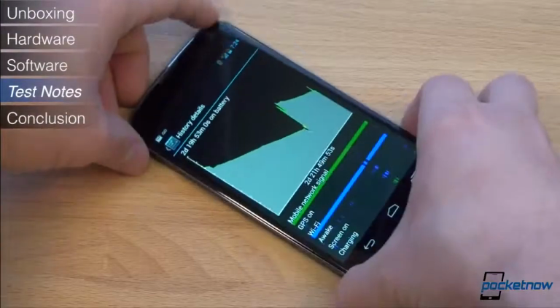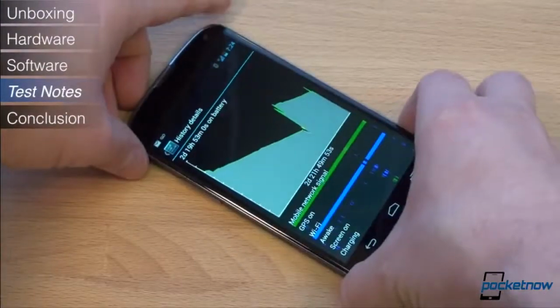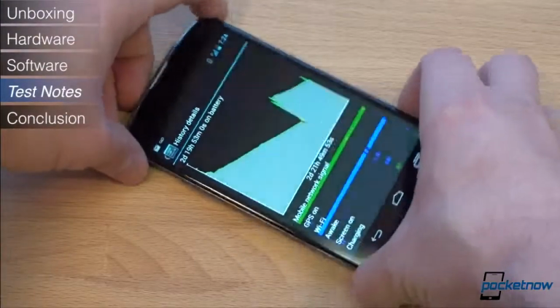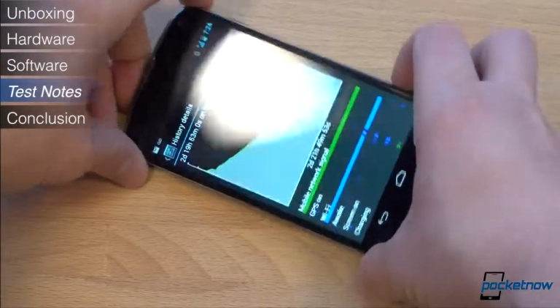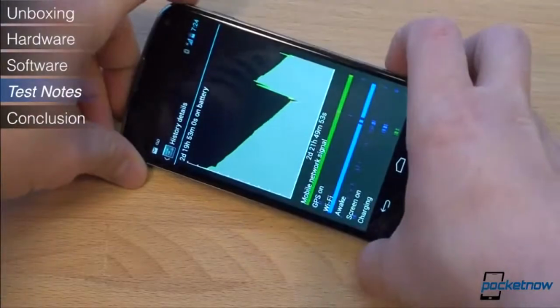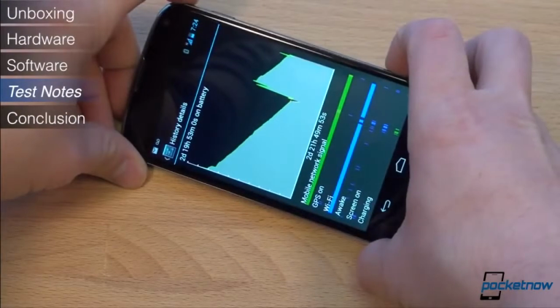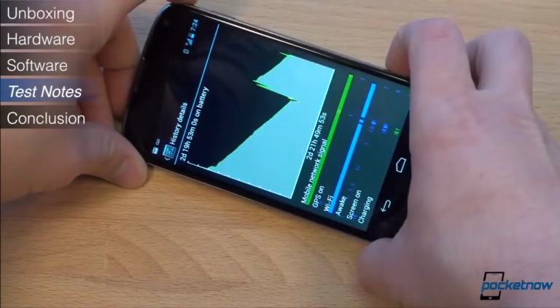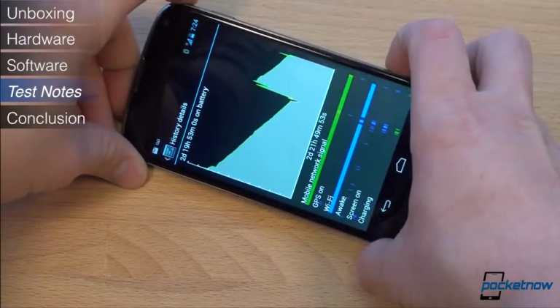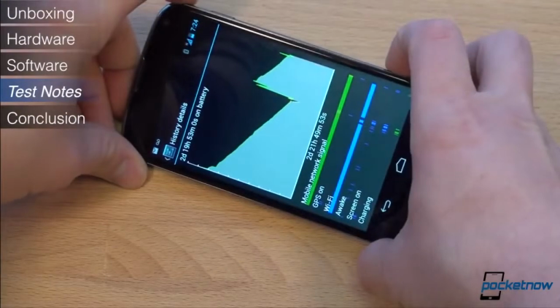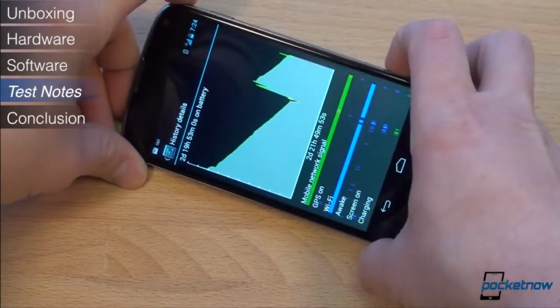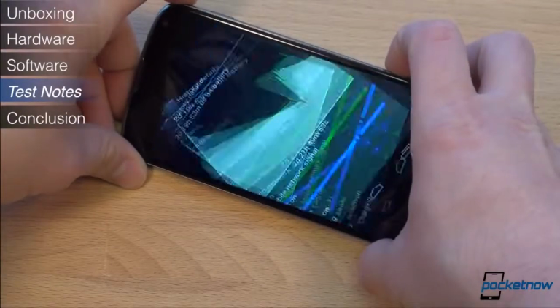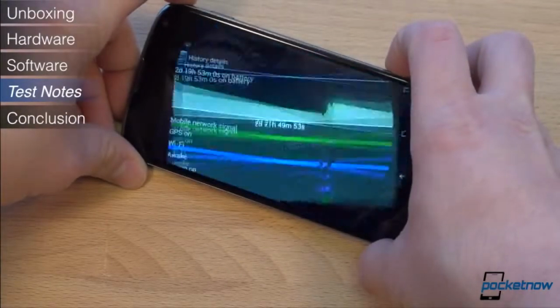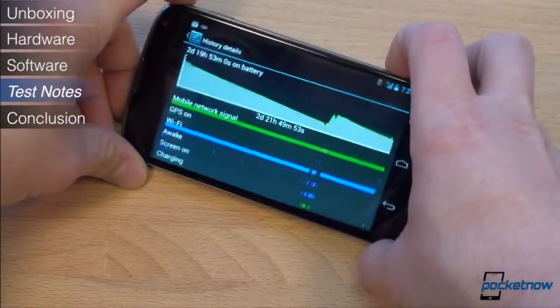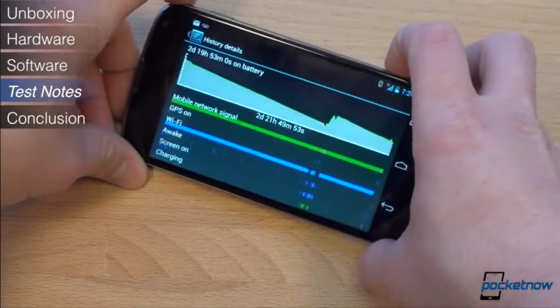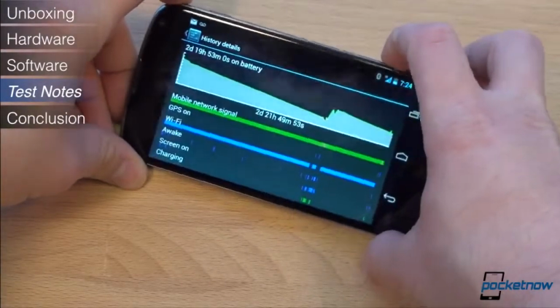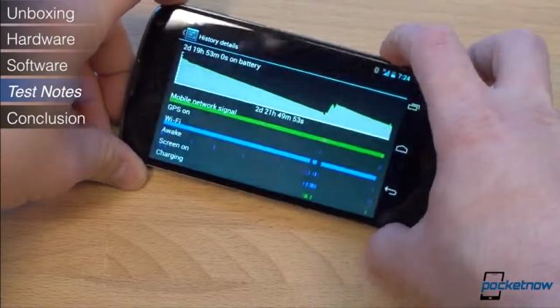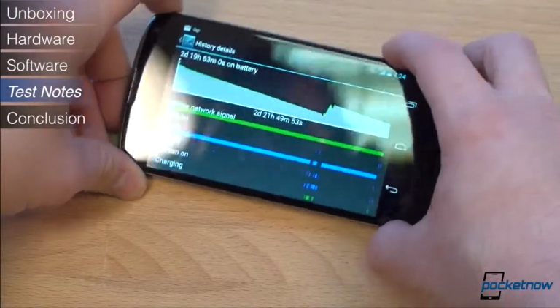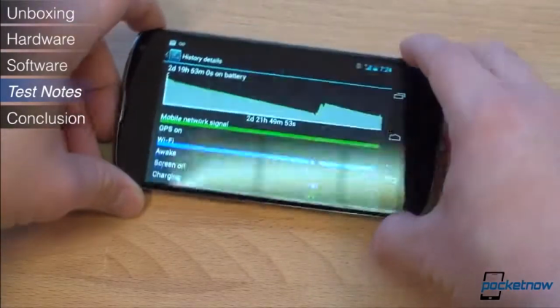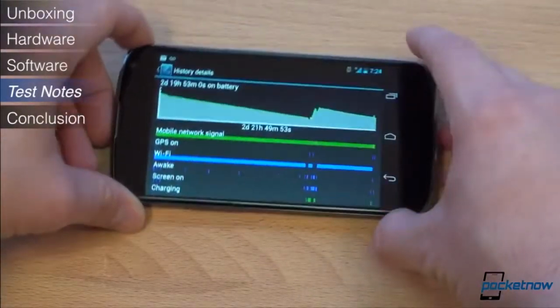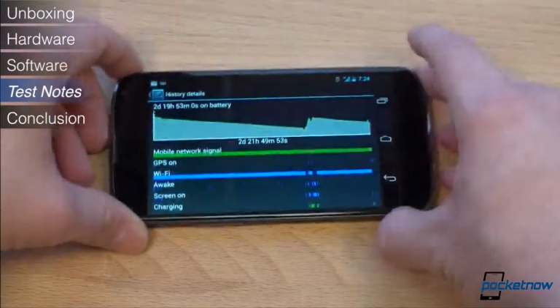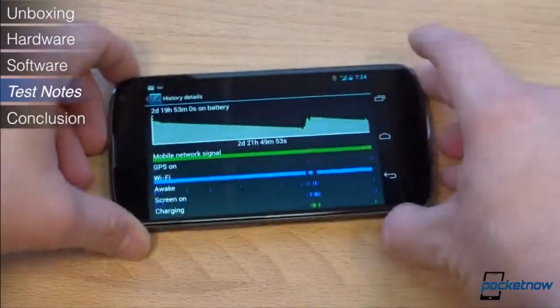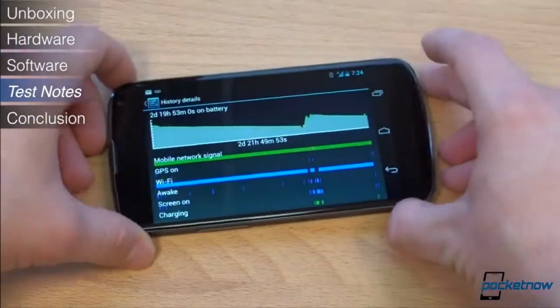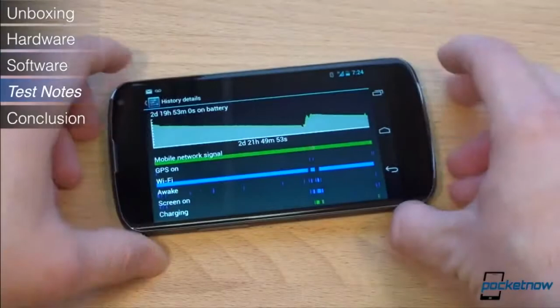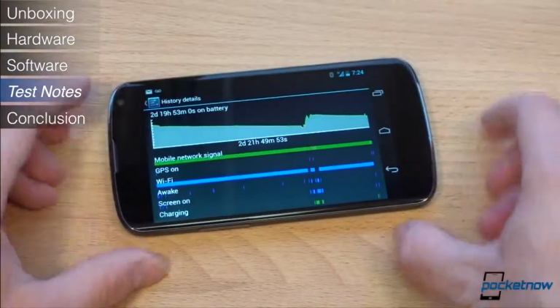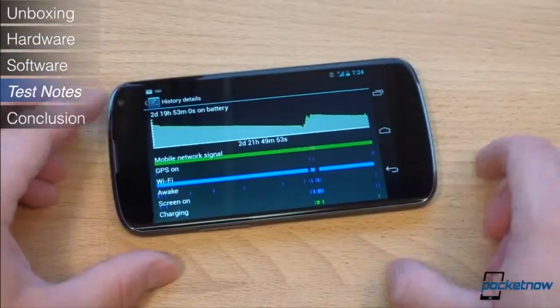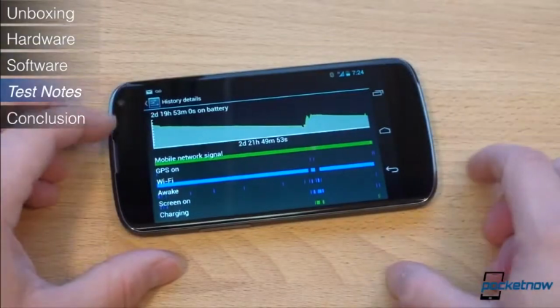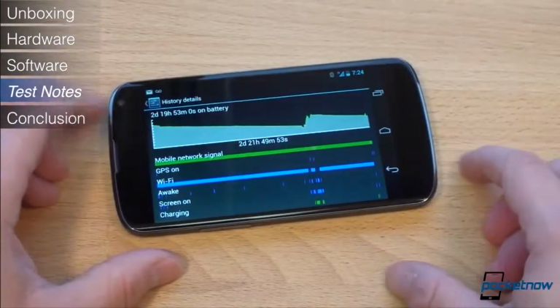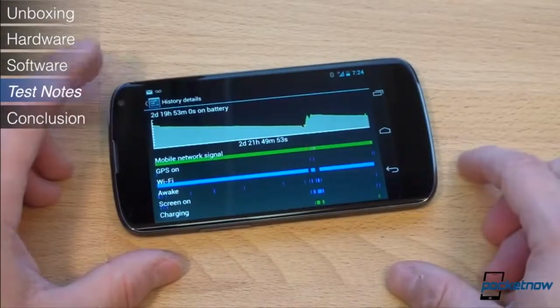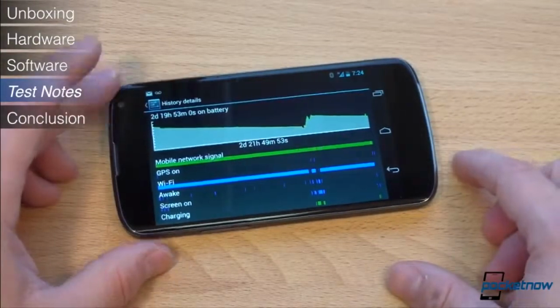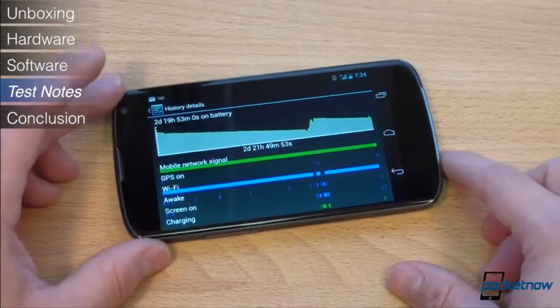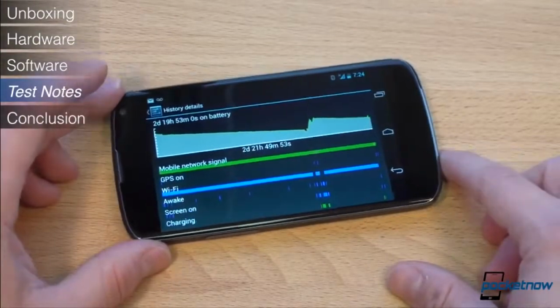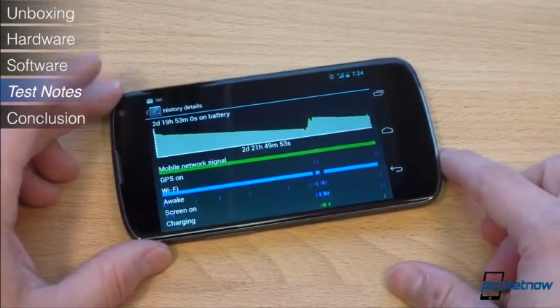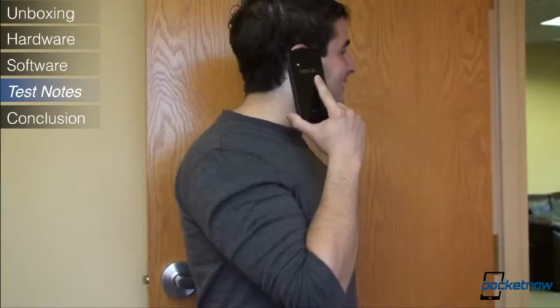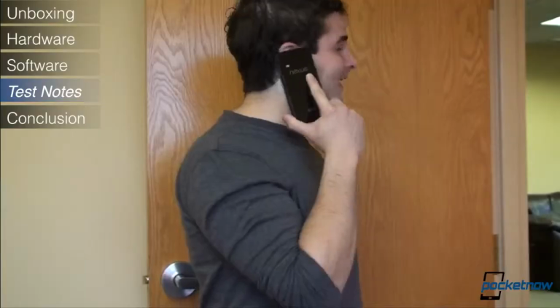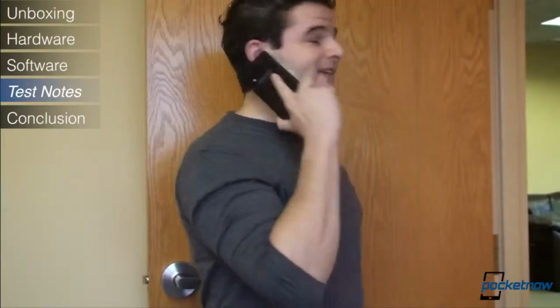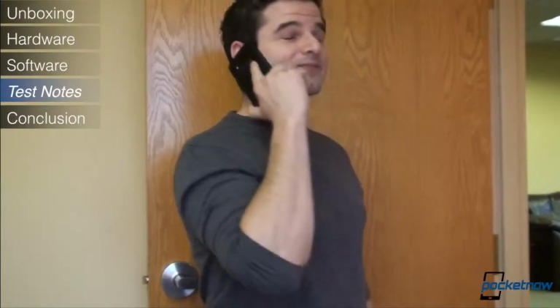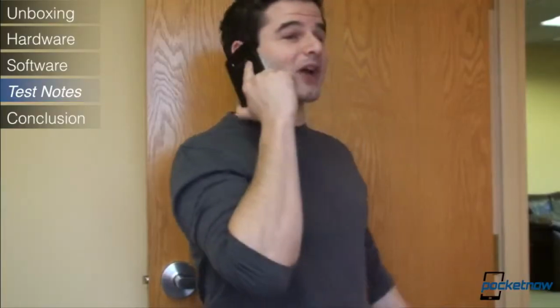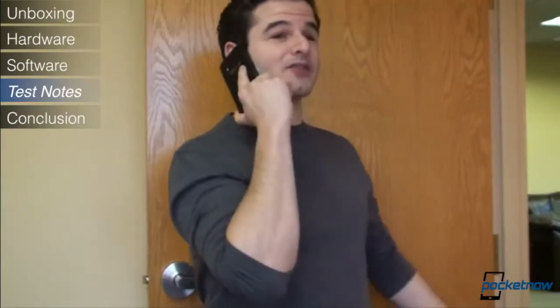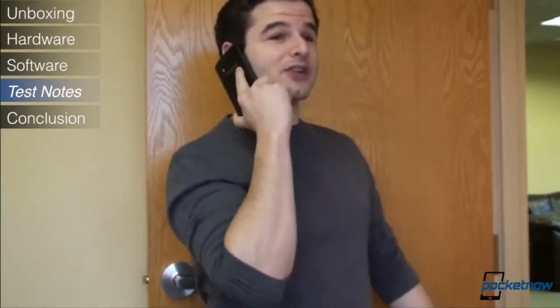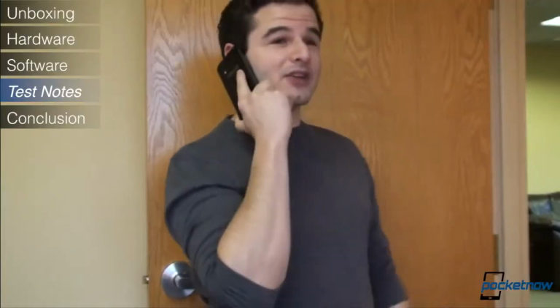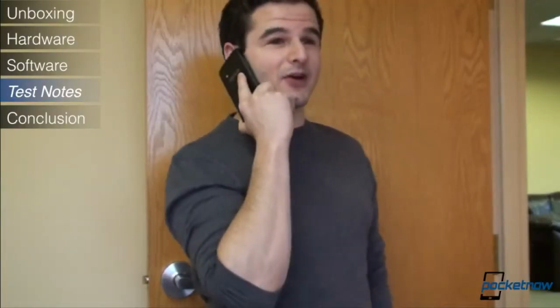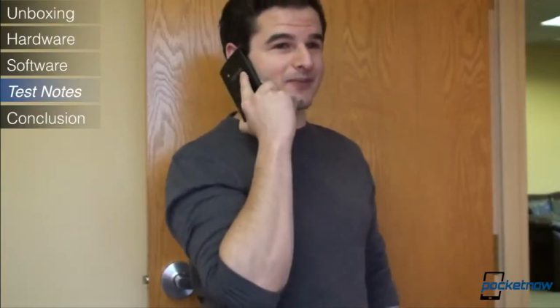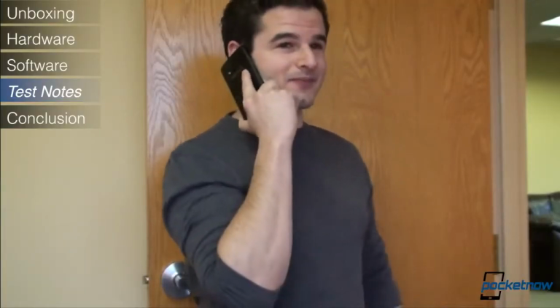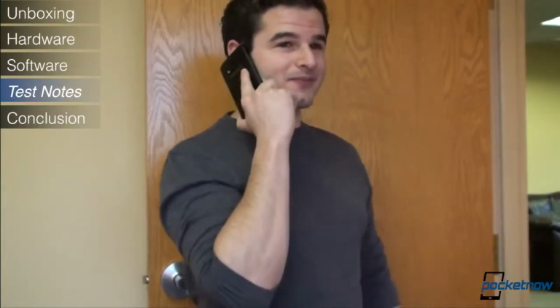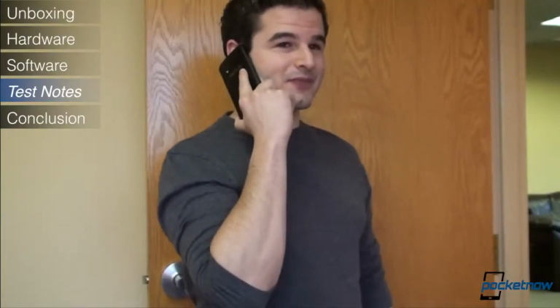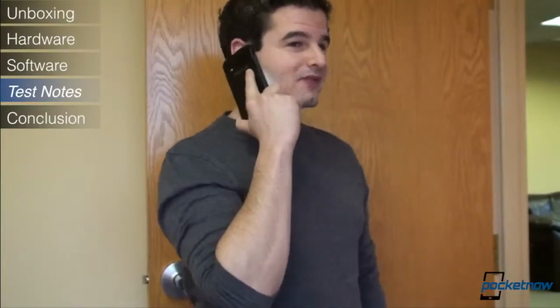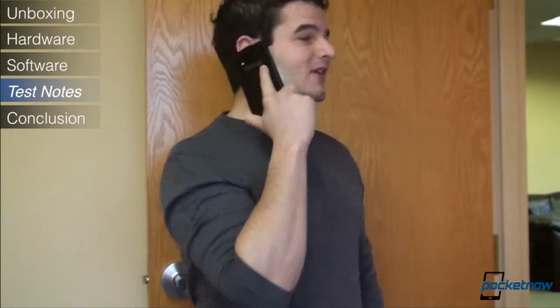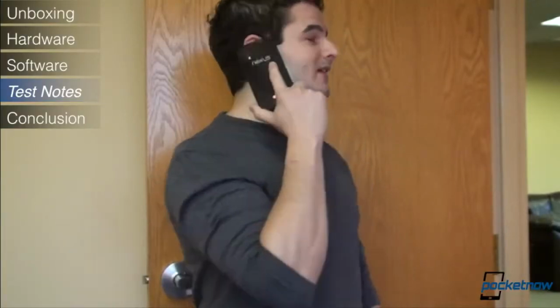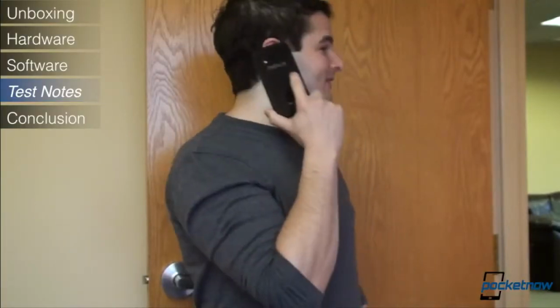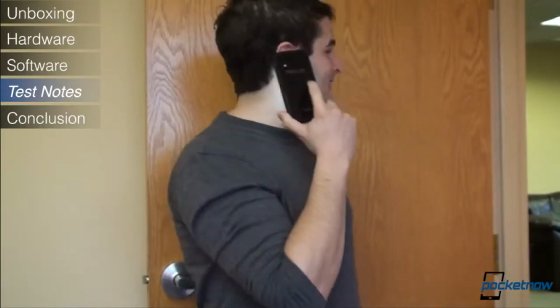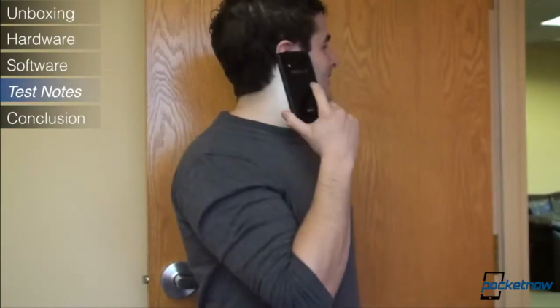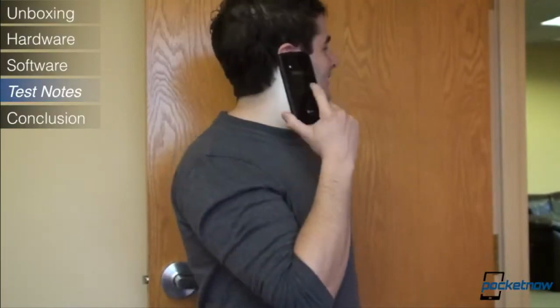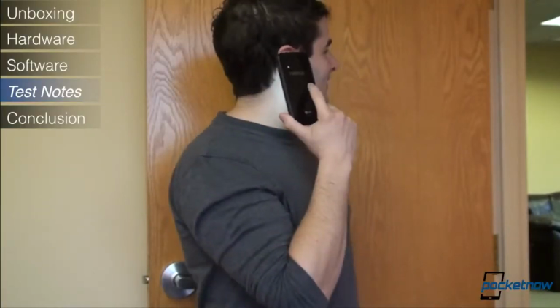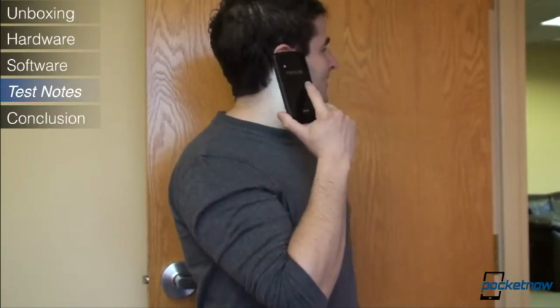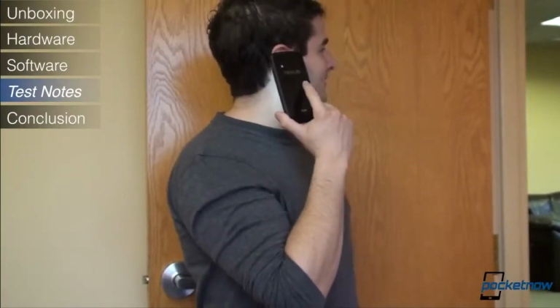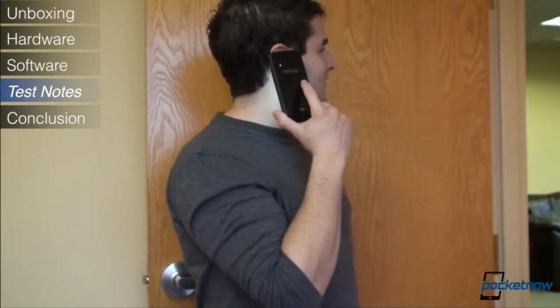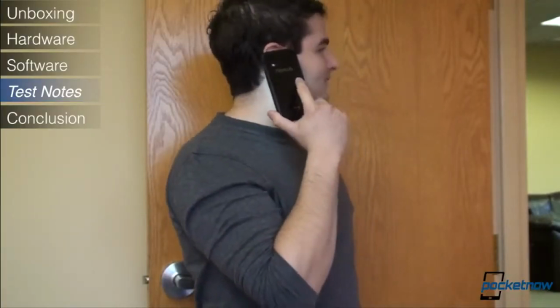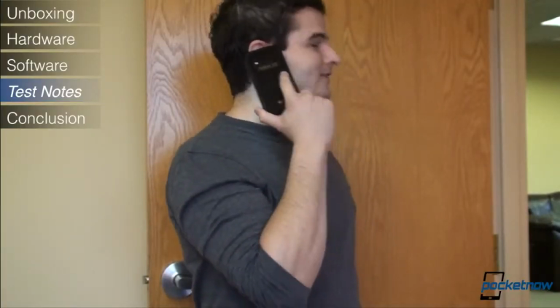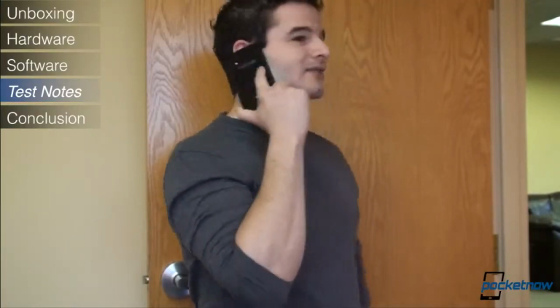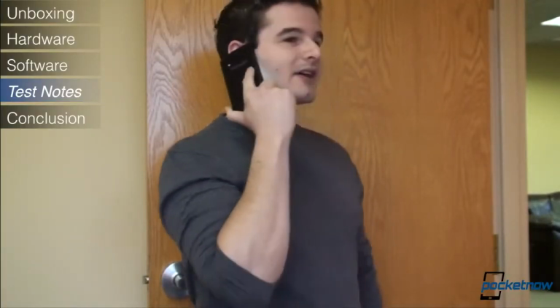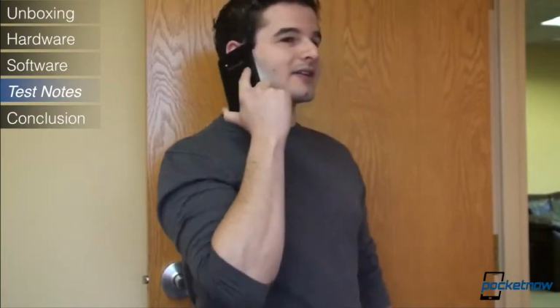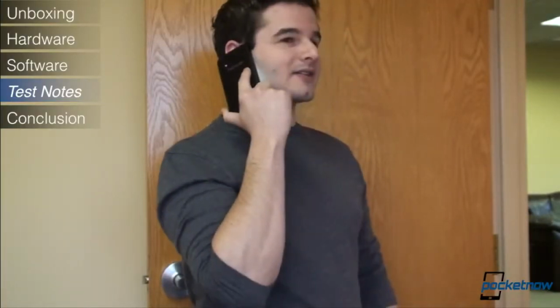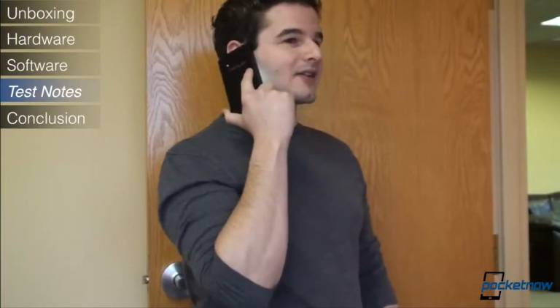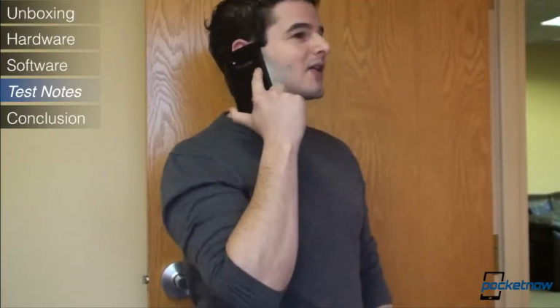Battery life is above average. With heavy use, you can get through a day and a long night. With moderate use, you'll be able to stay off the charger for a day and a half, and perhaps more.